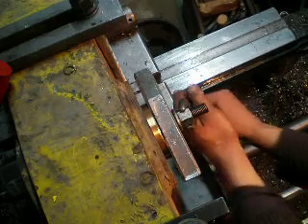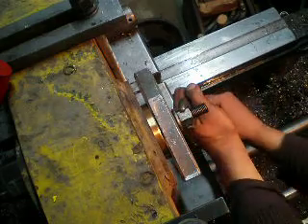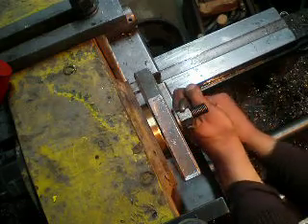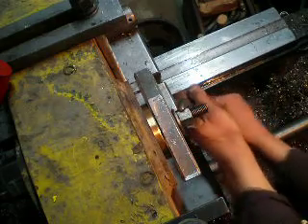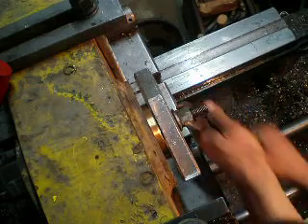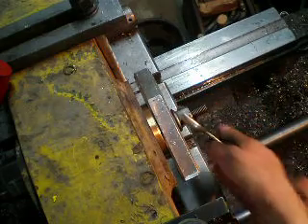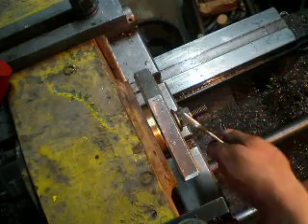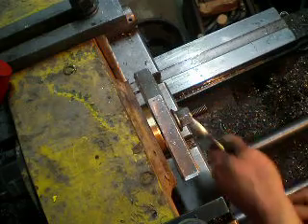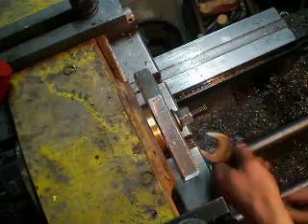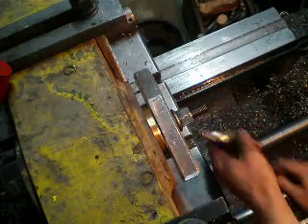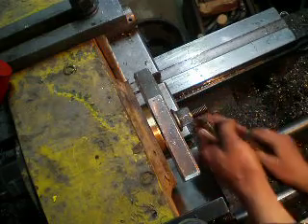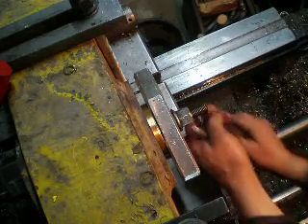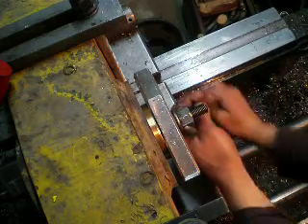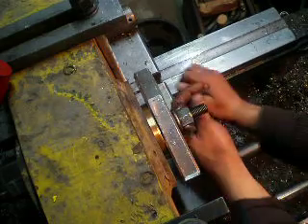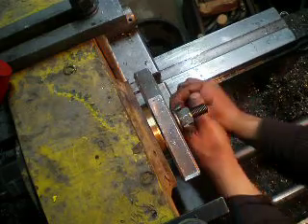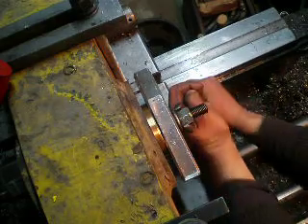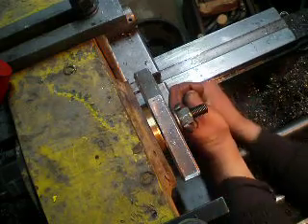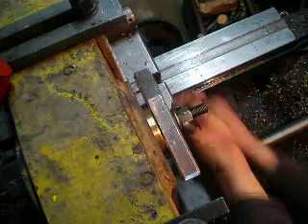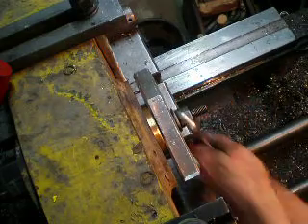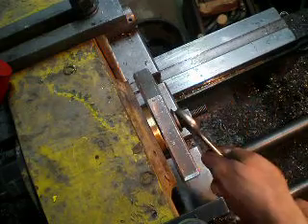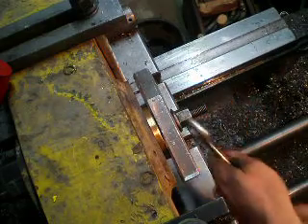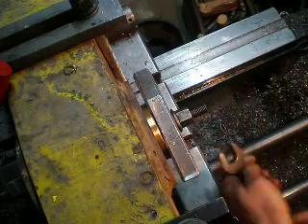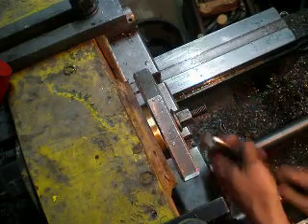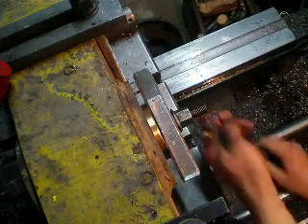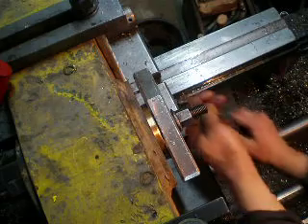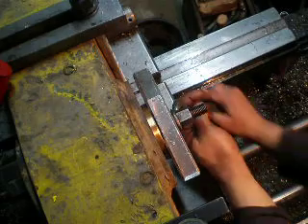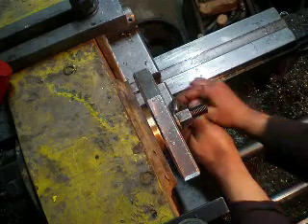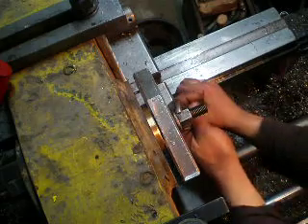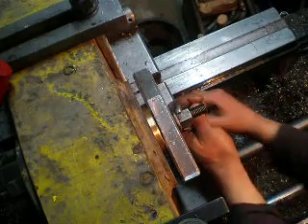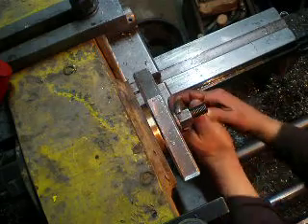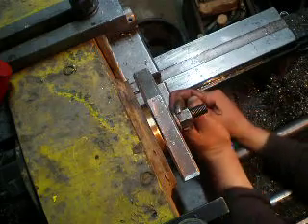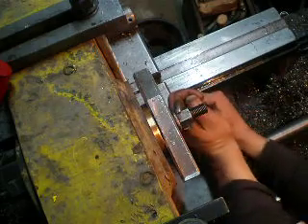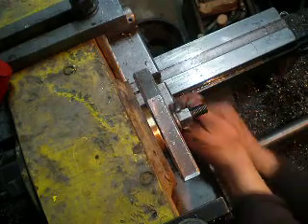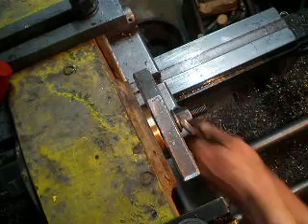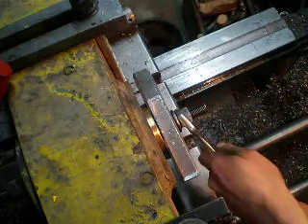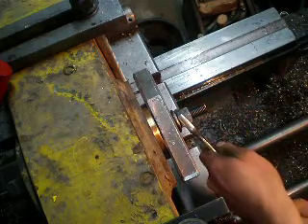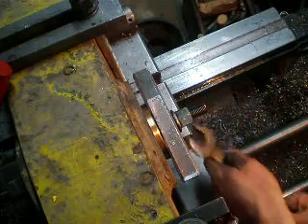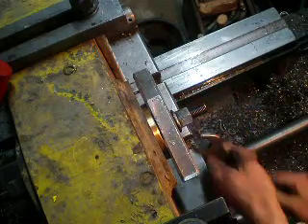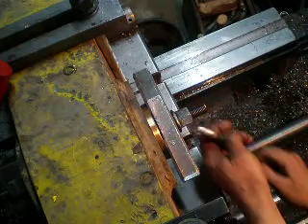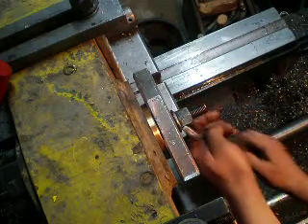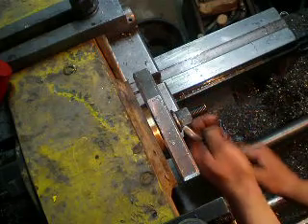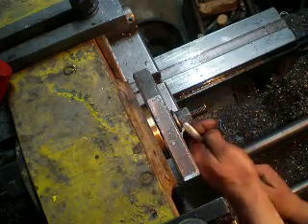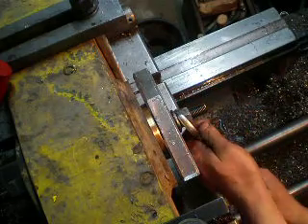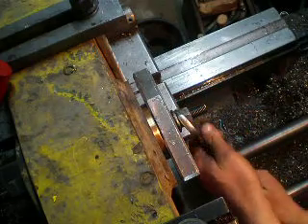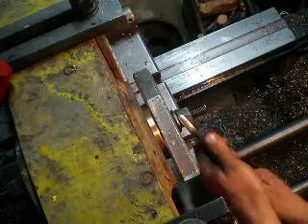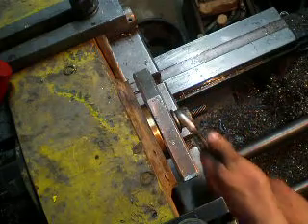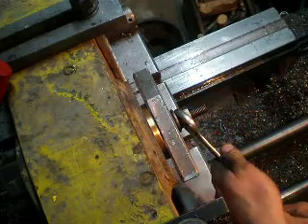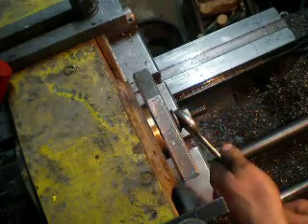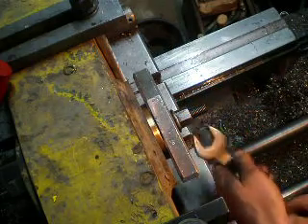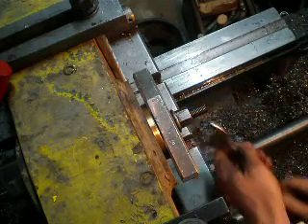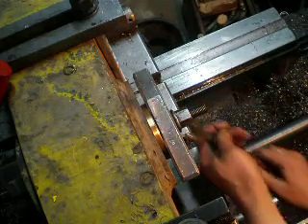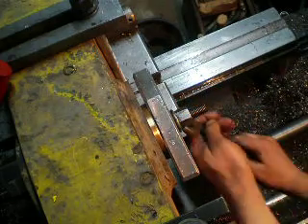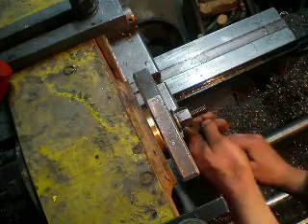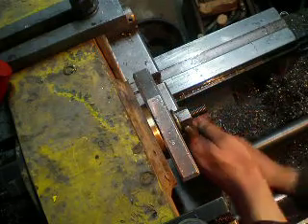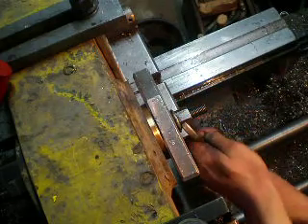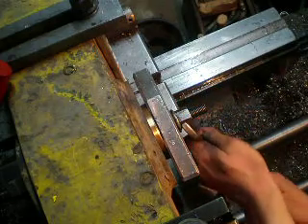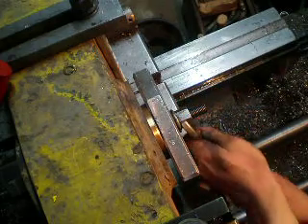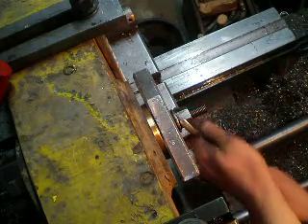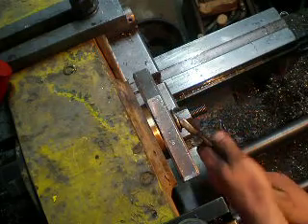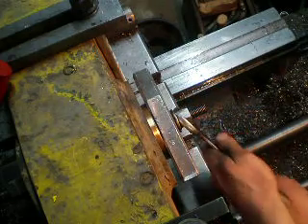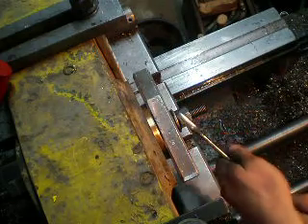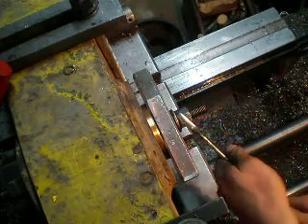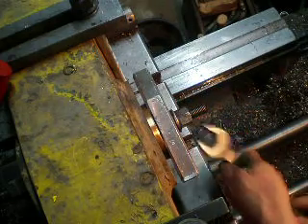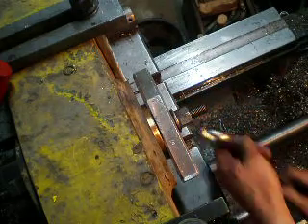The tools I use are screws, nuts, and some milling machine or horizontal boring machine table clamps.